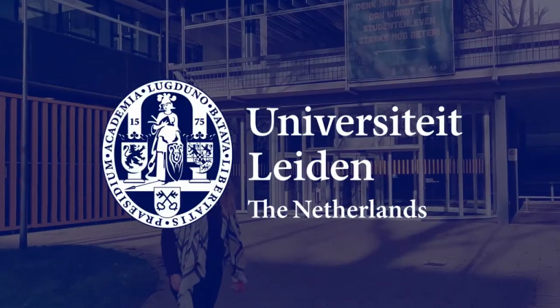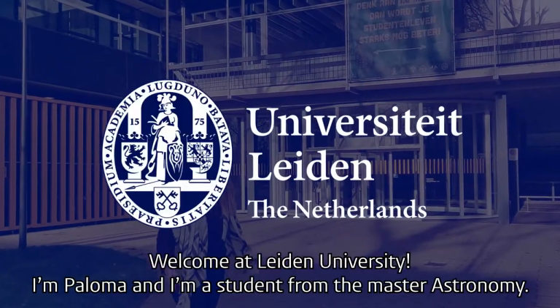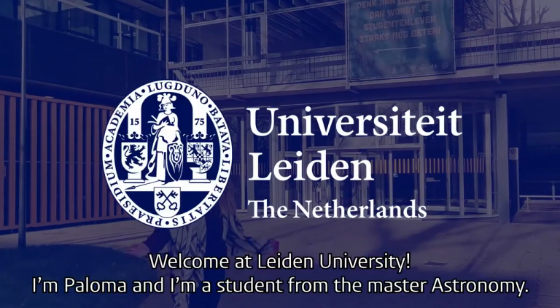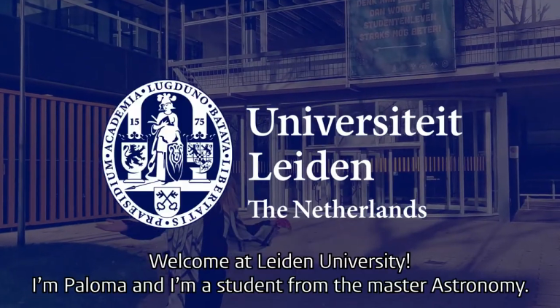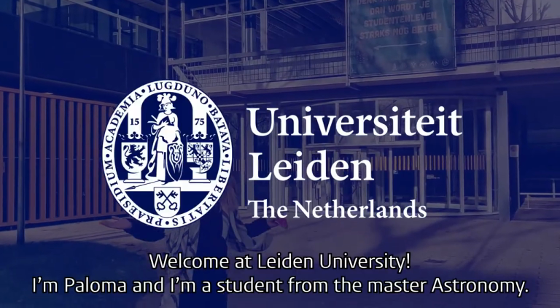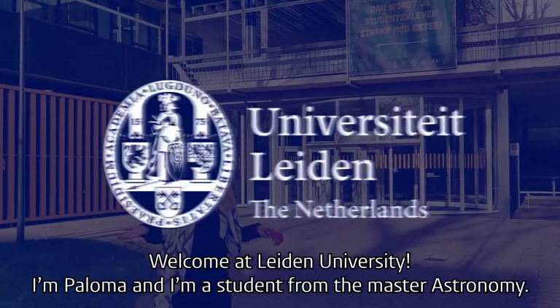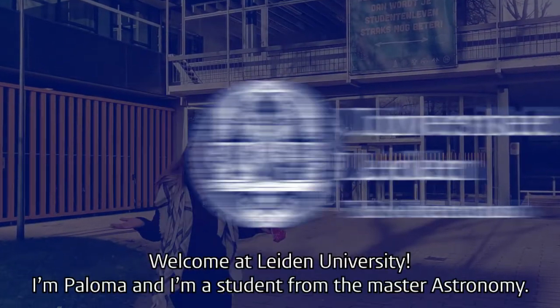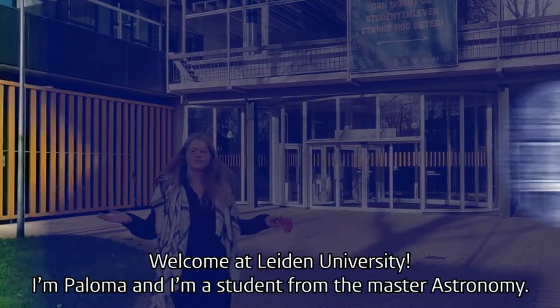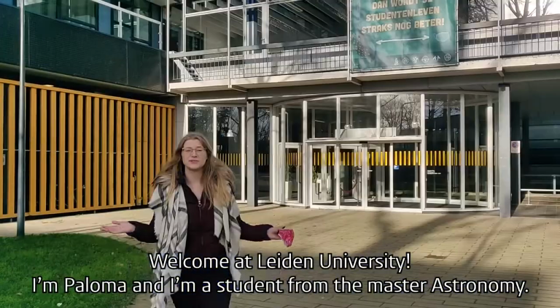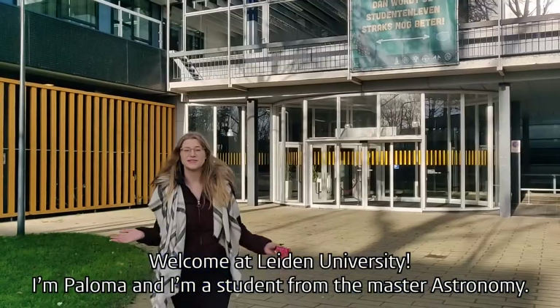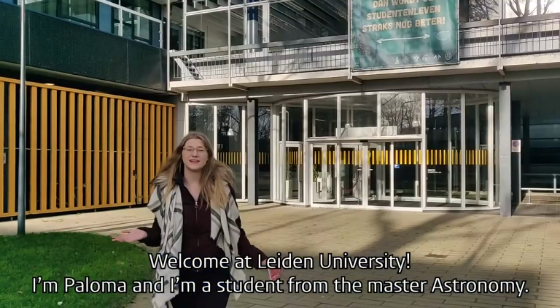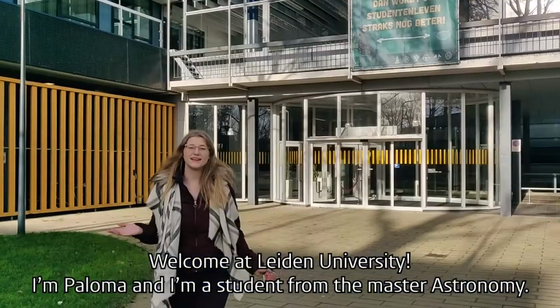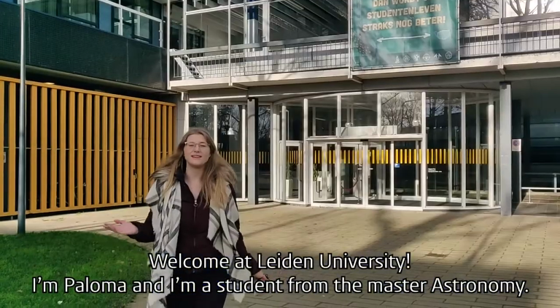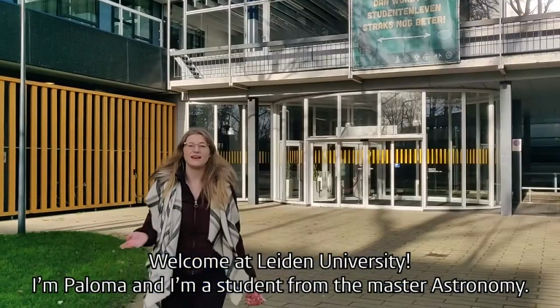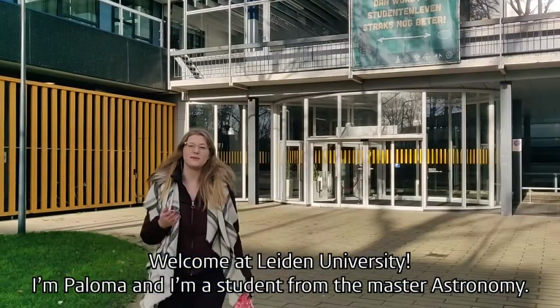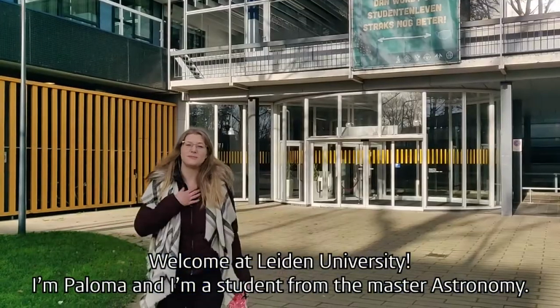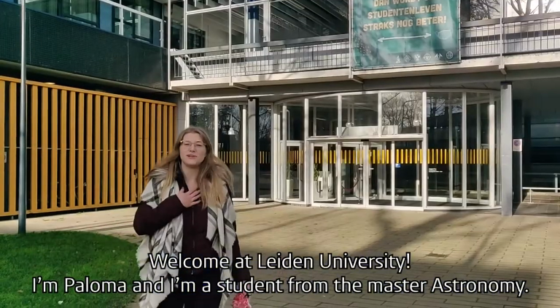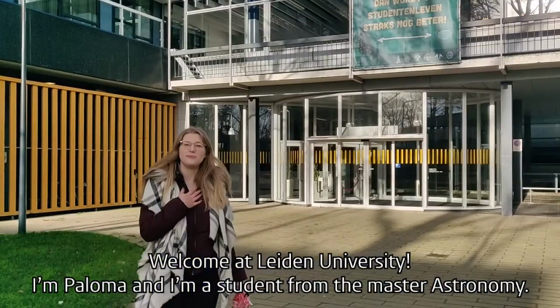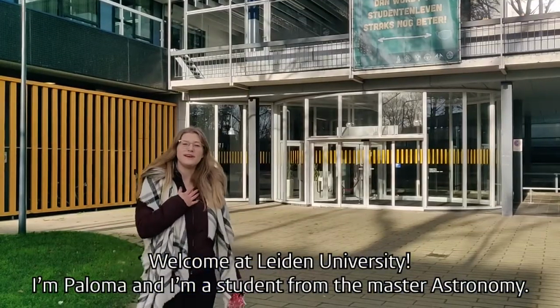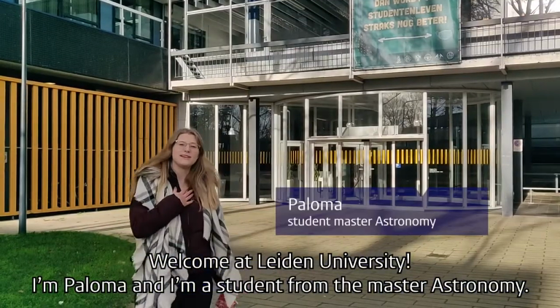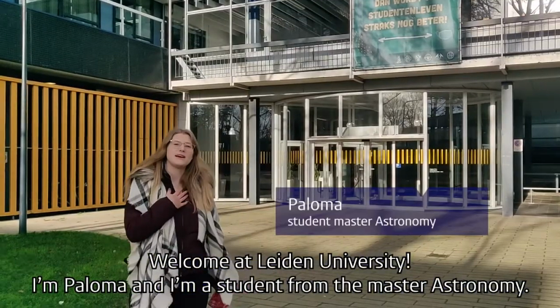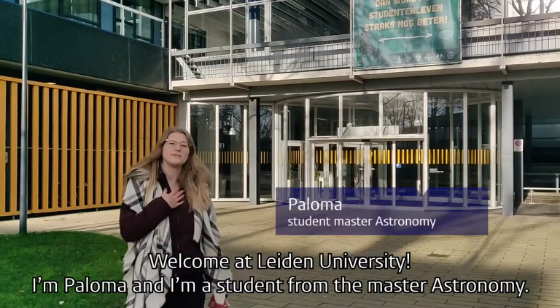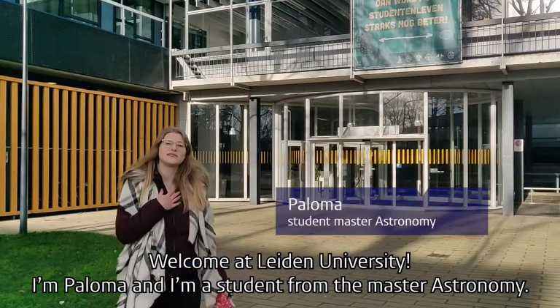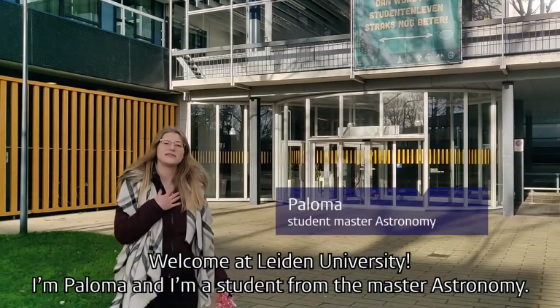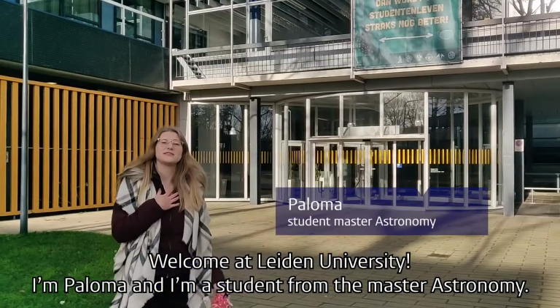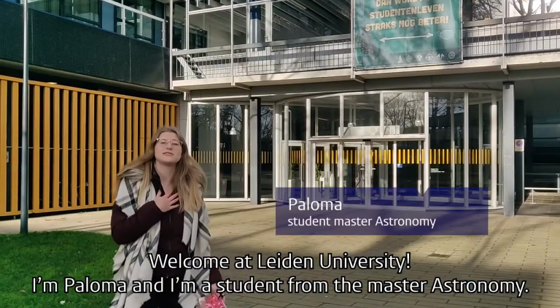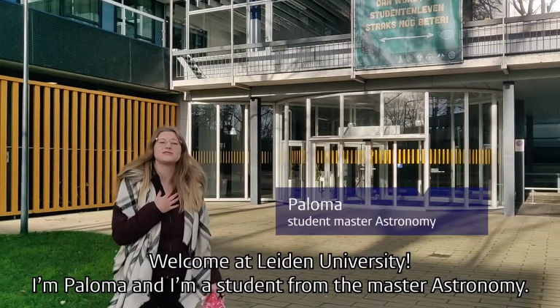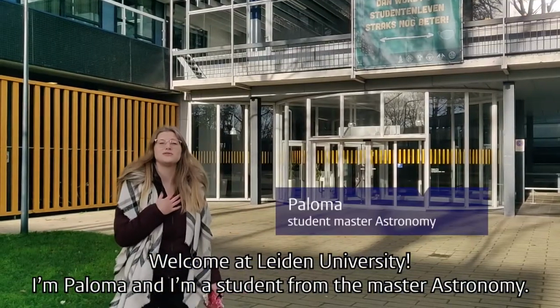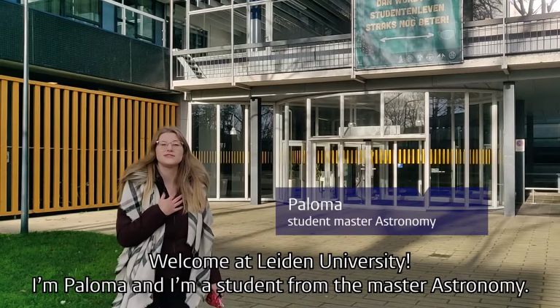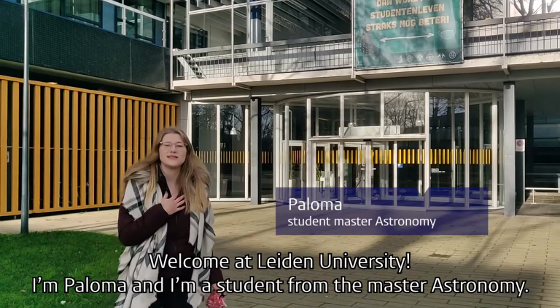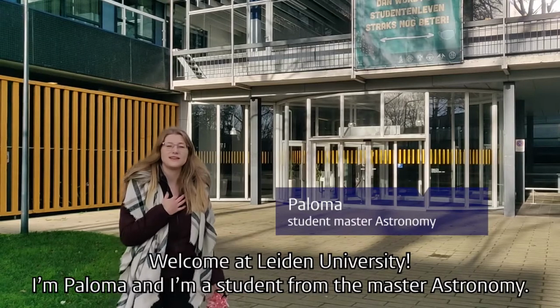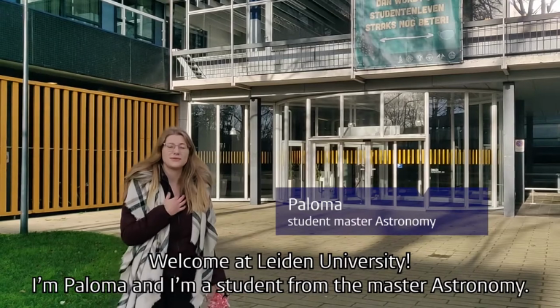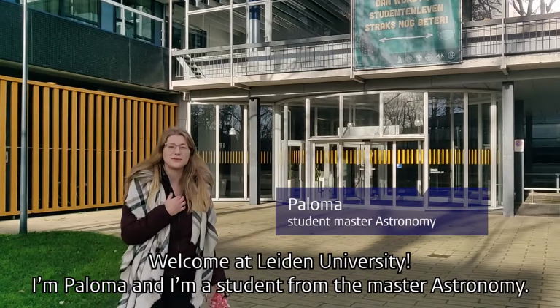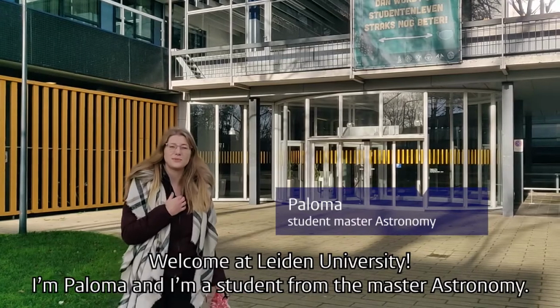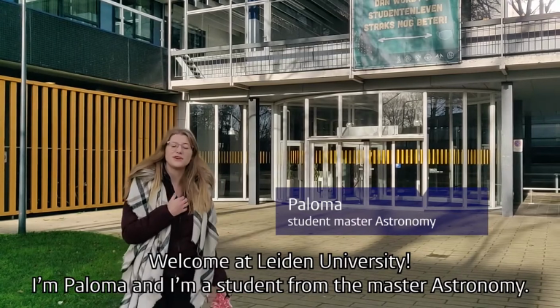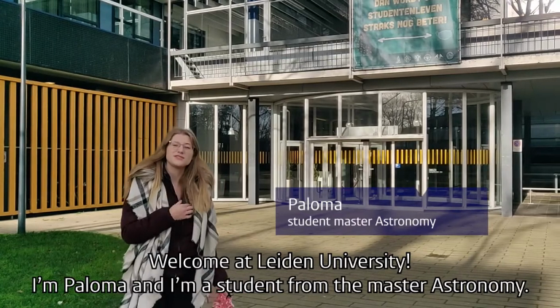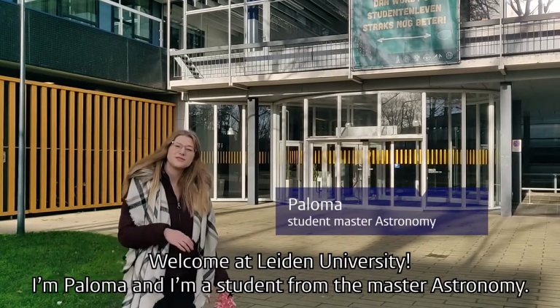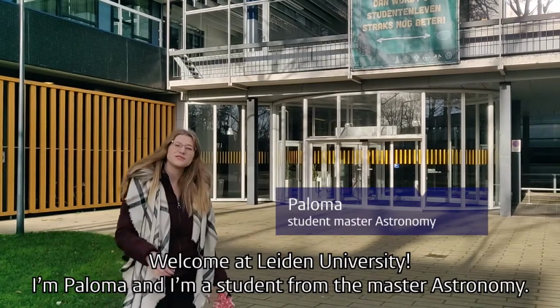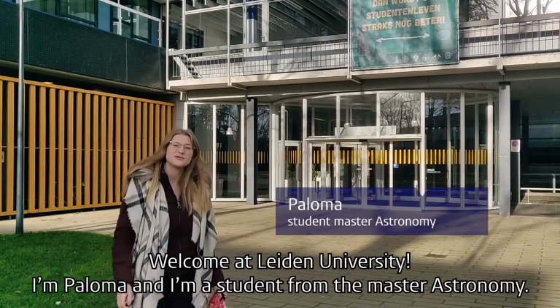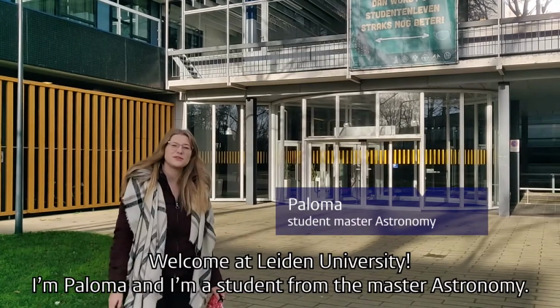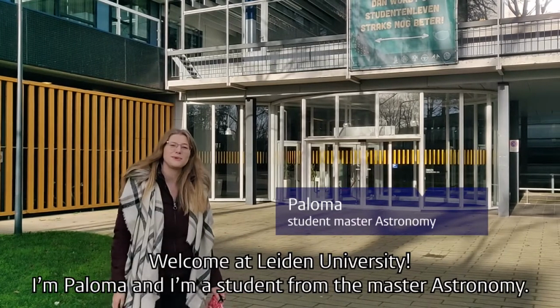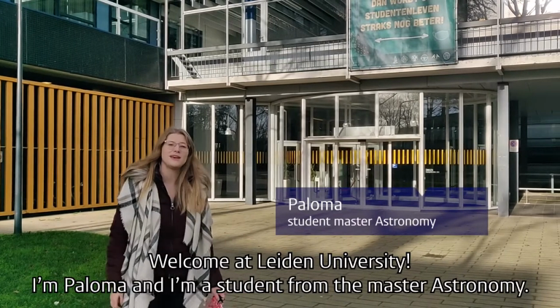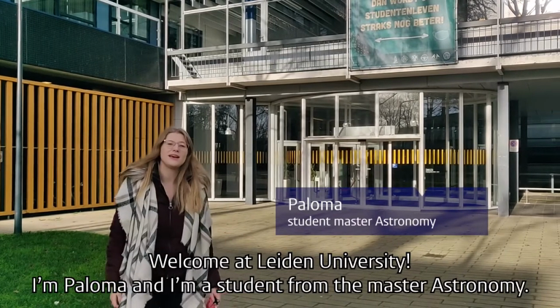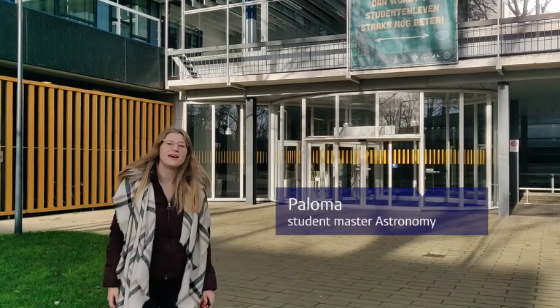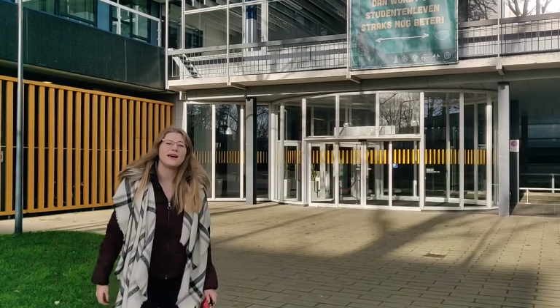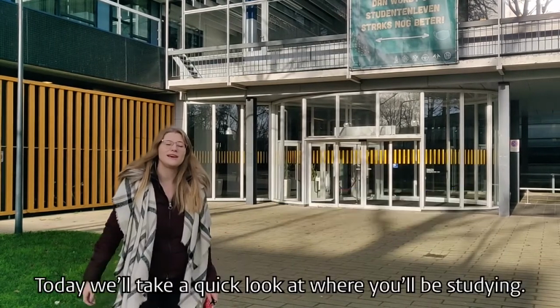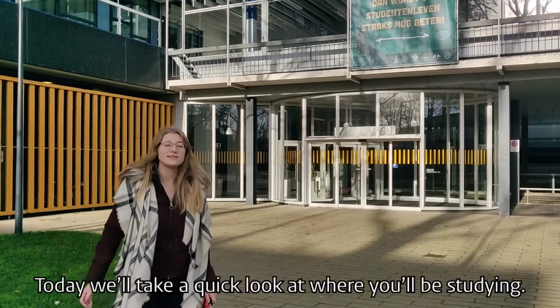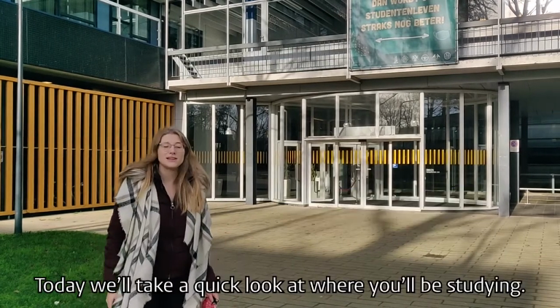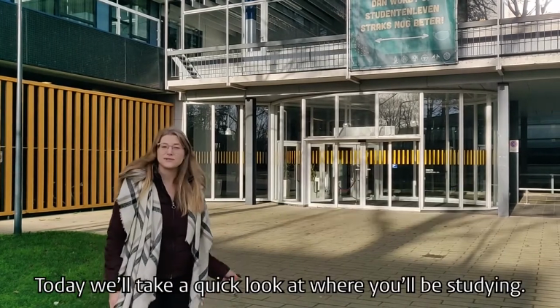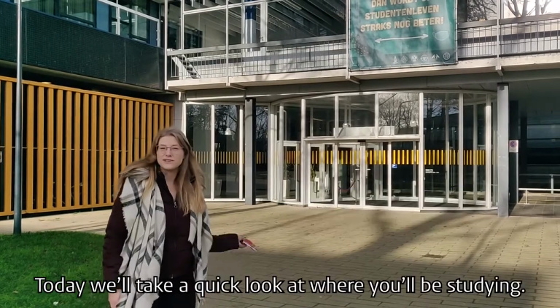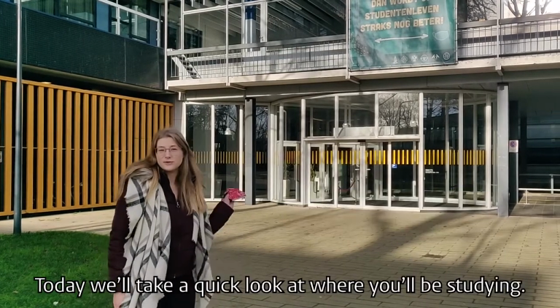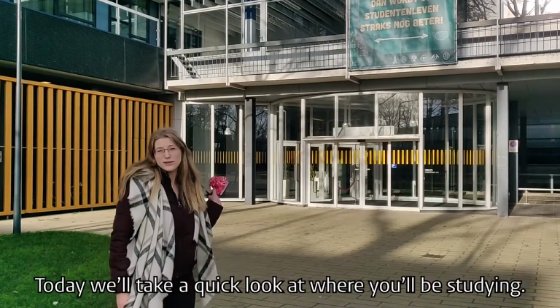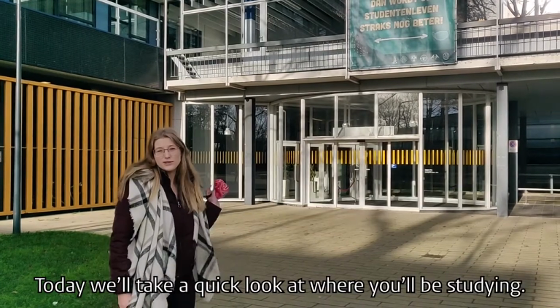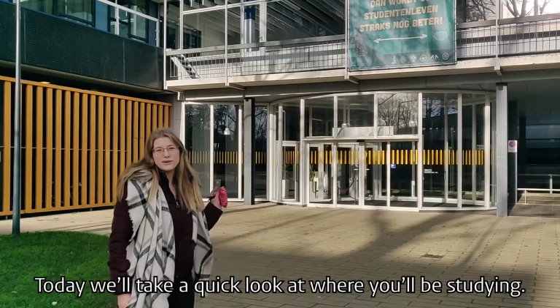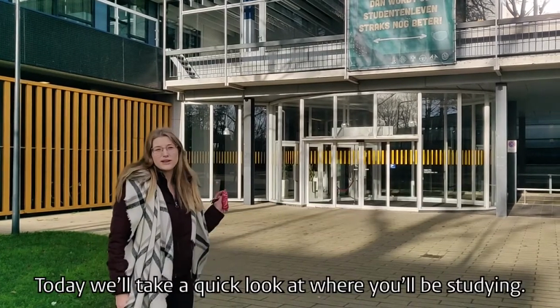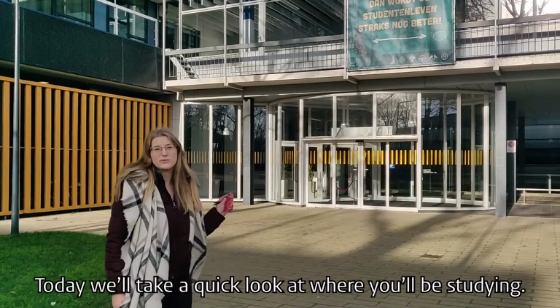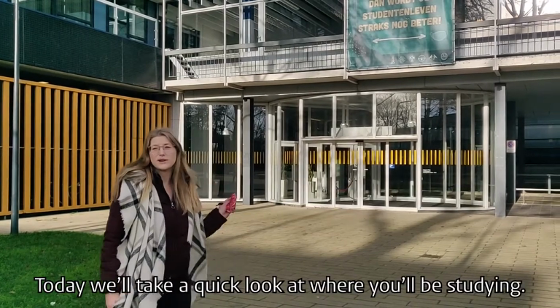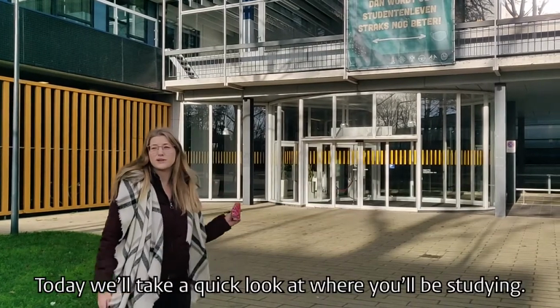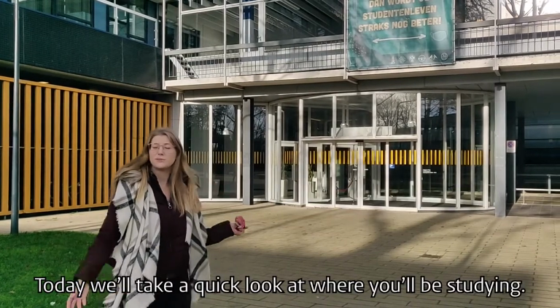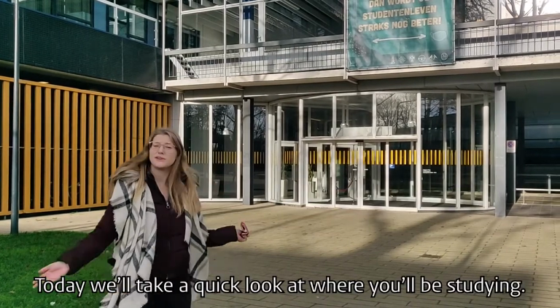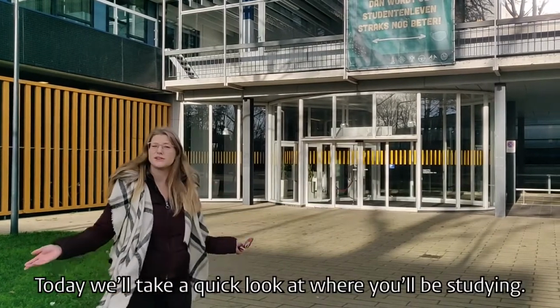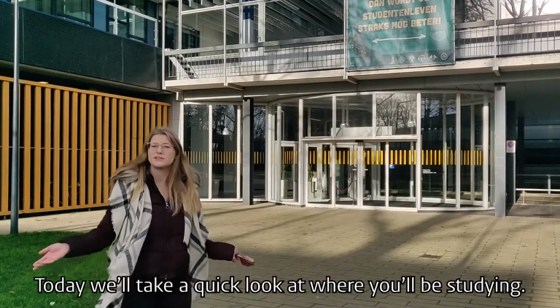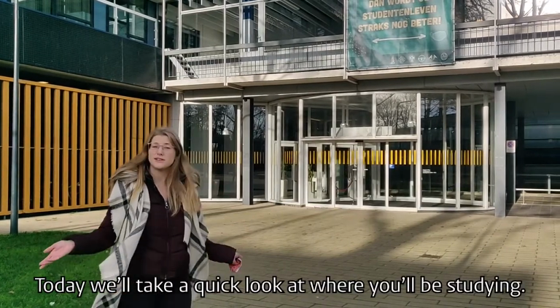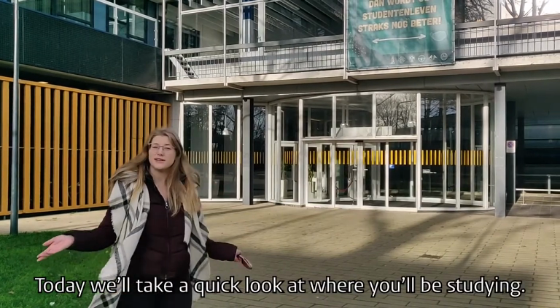Welcome to Leiden University. I'm Paloma and I'm actually a student here for a Master of Astronomy. Today we'll take a quick look at where you'll be studying.